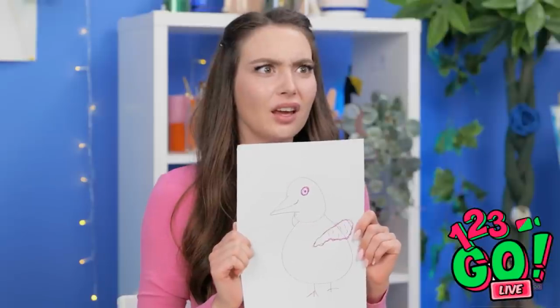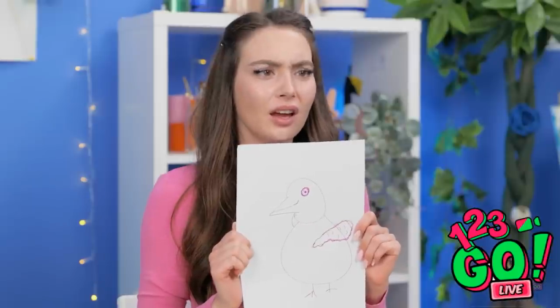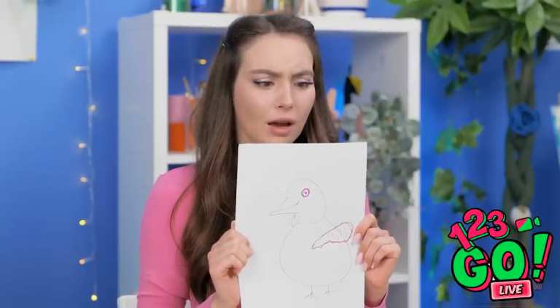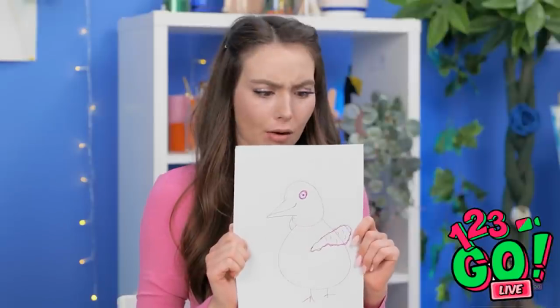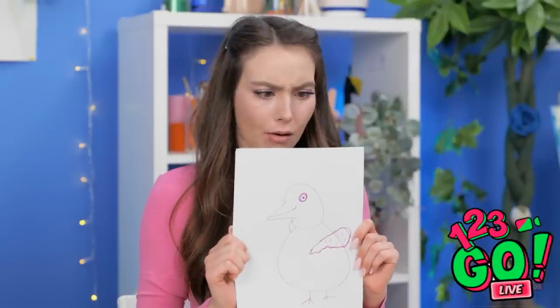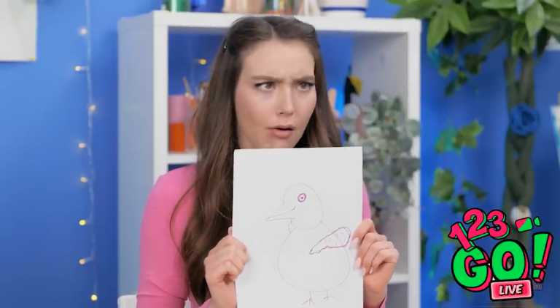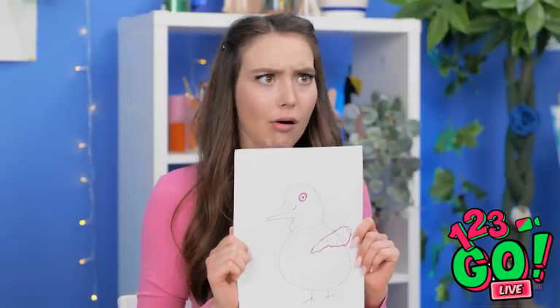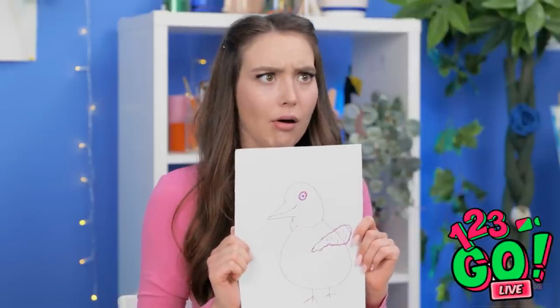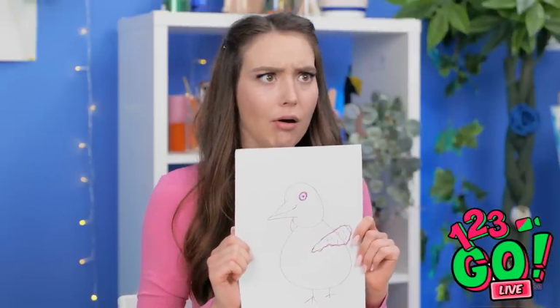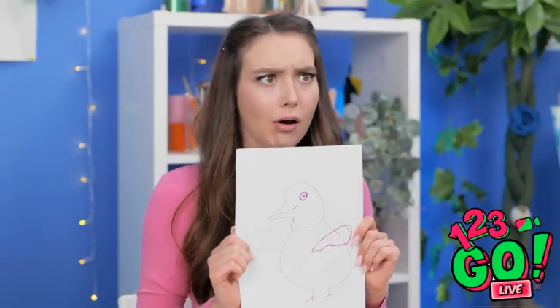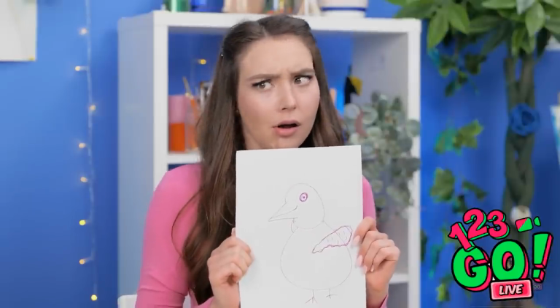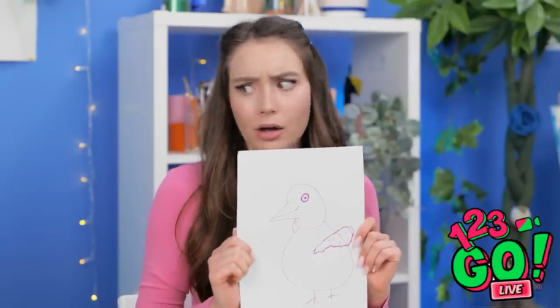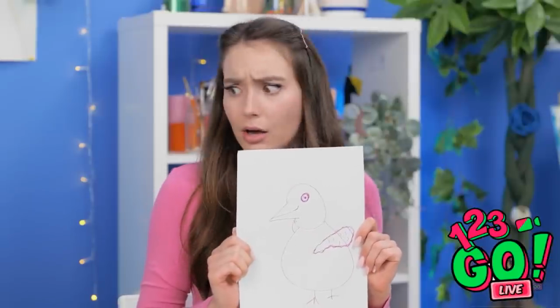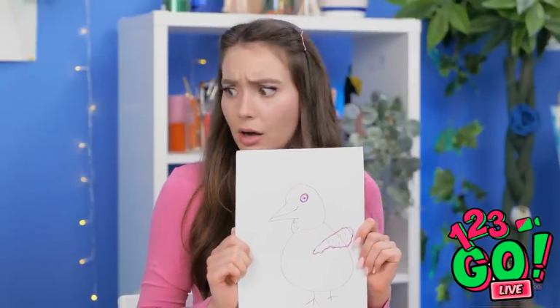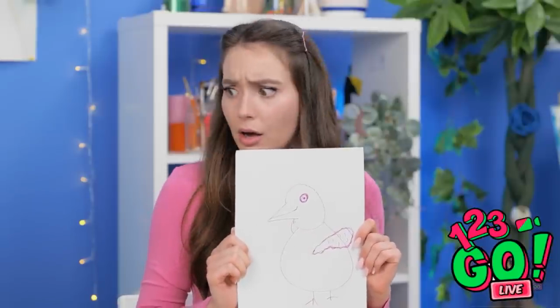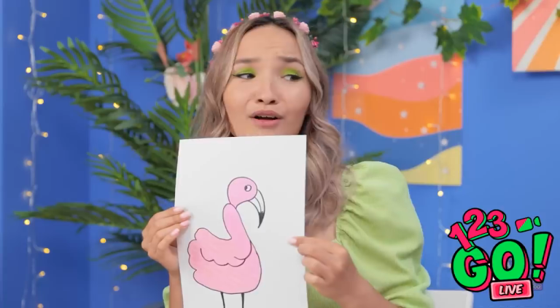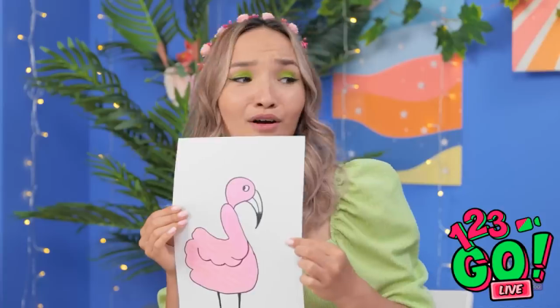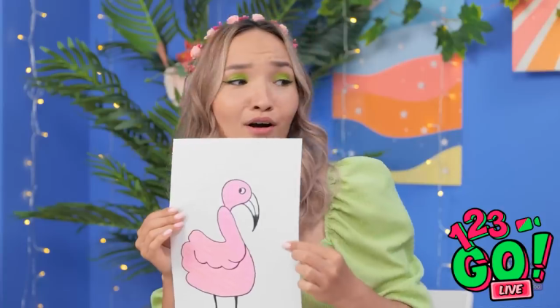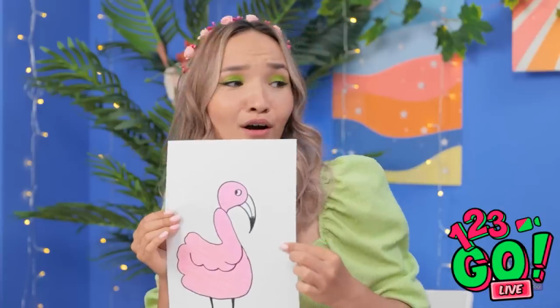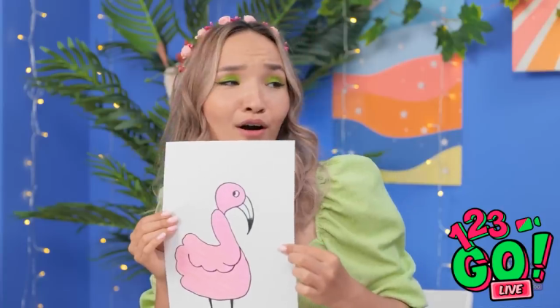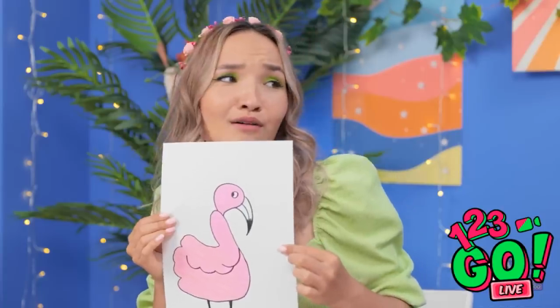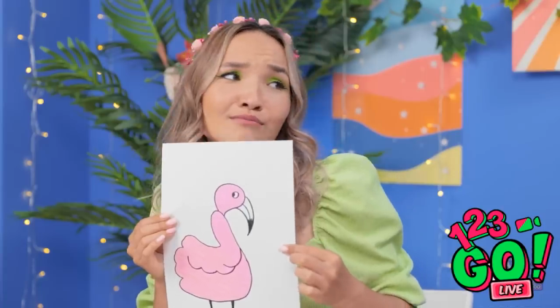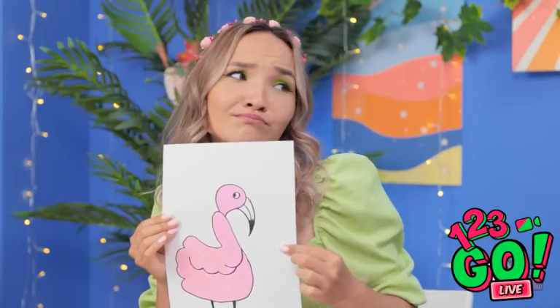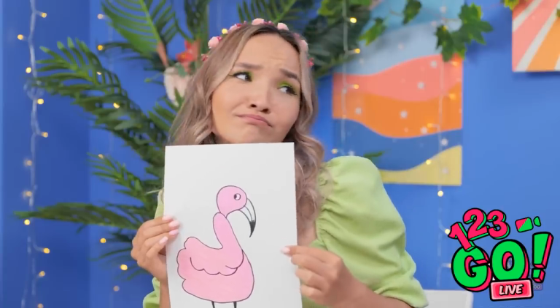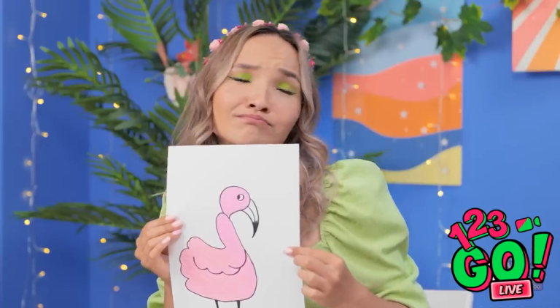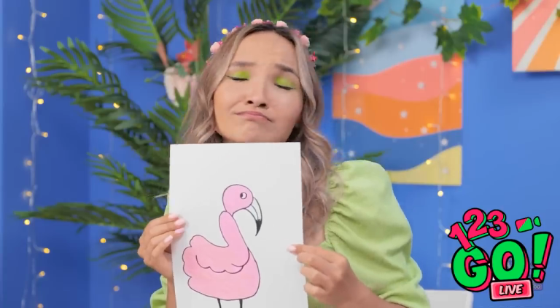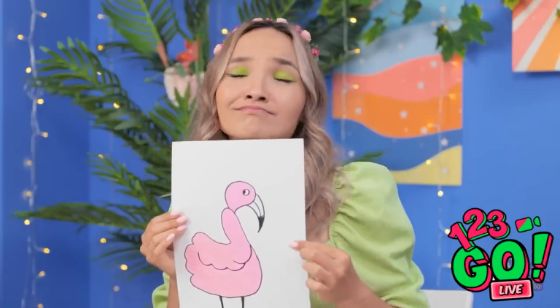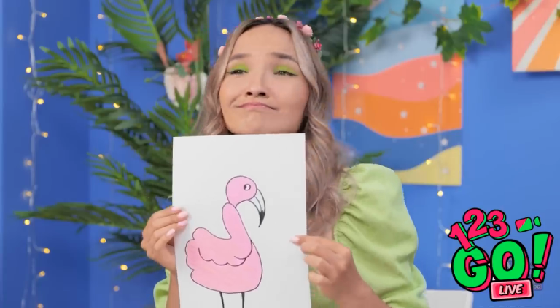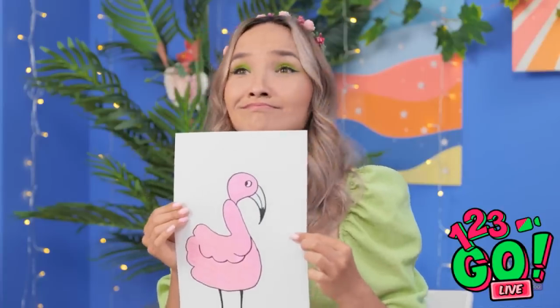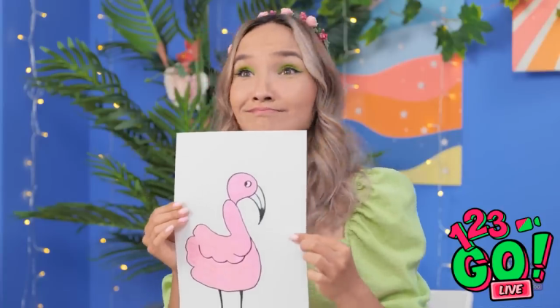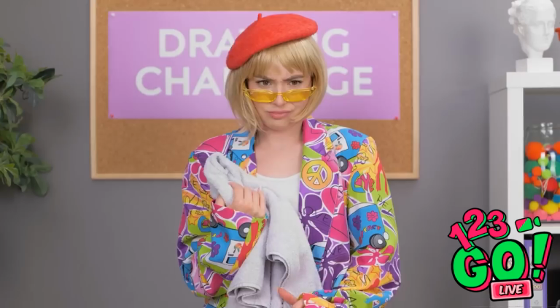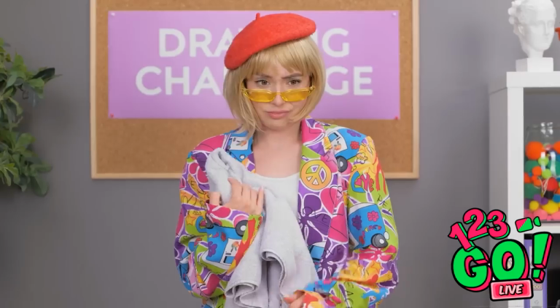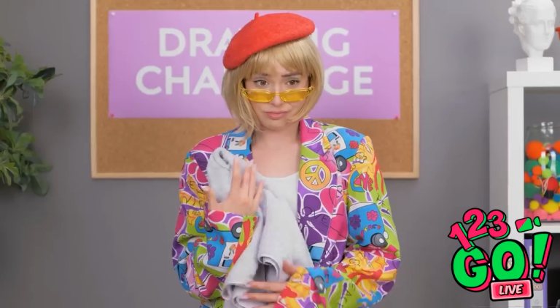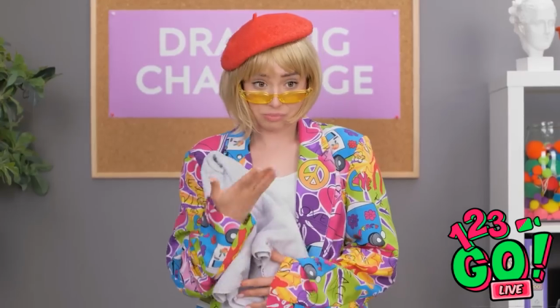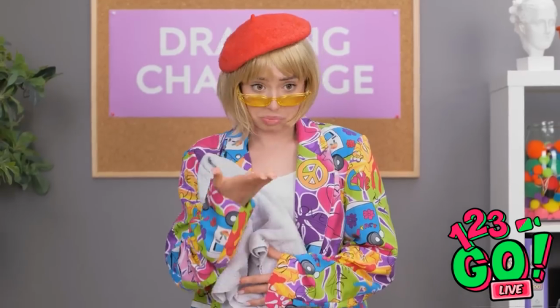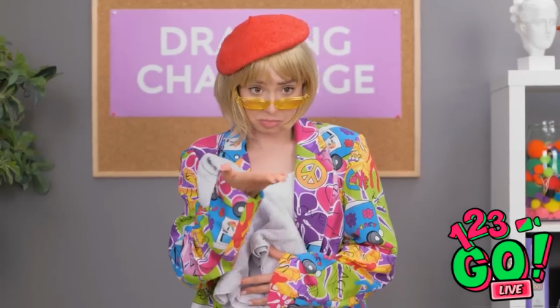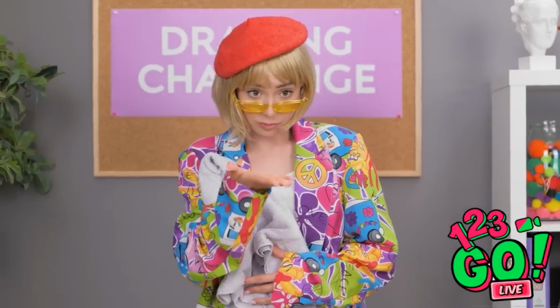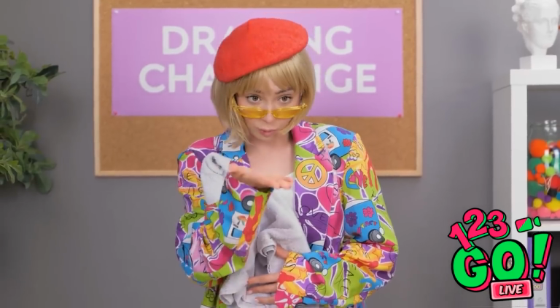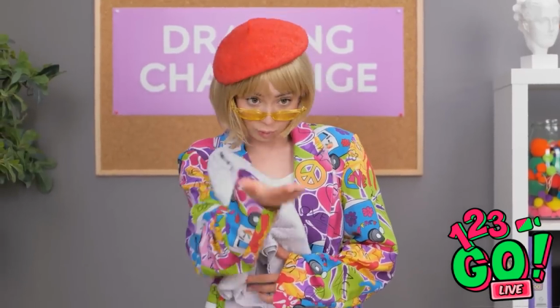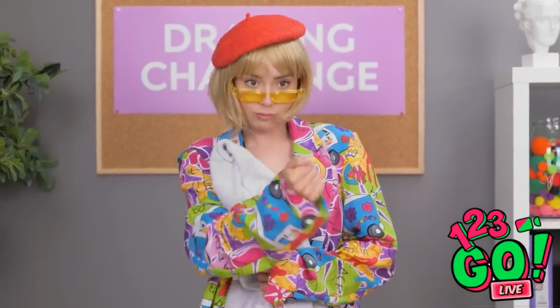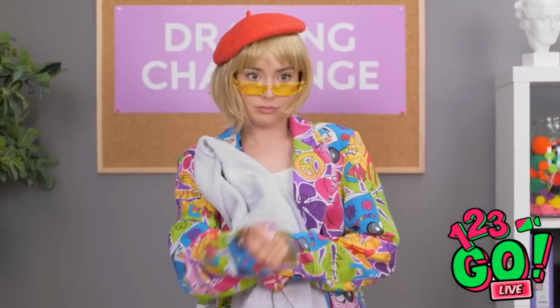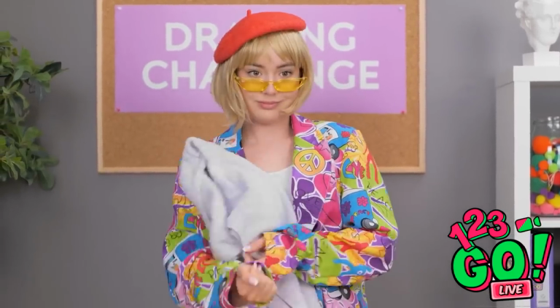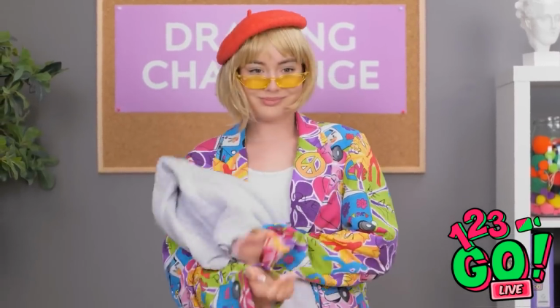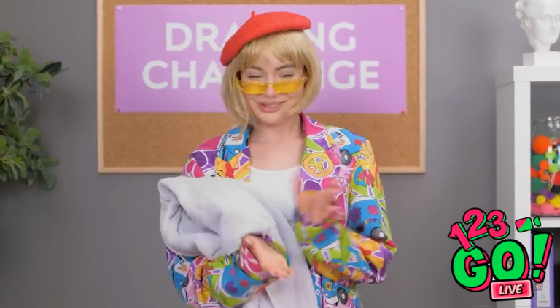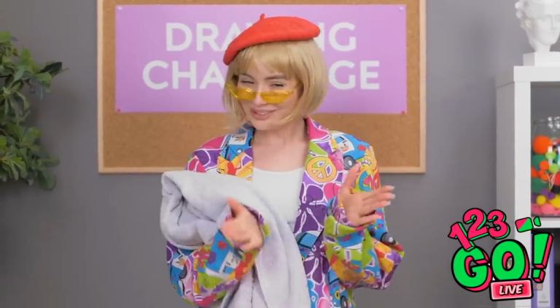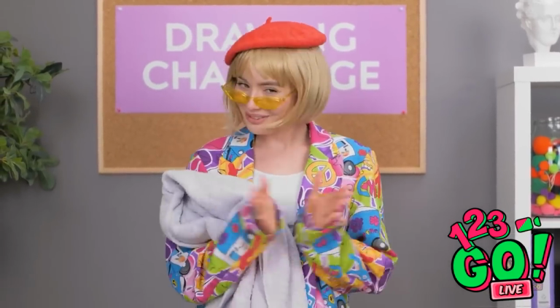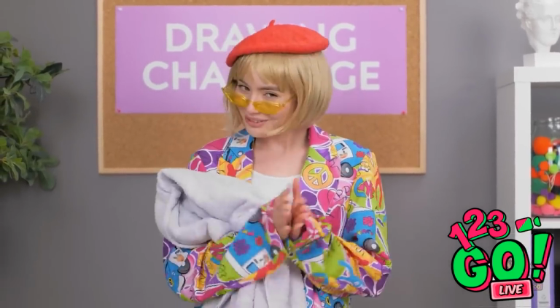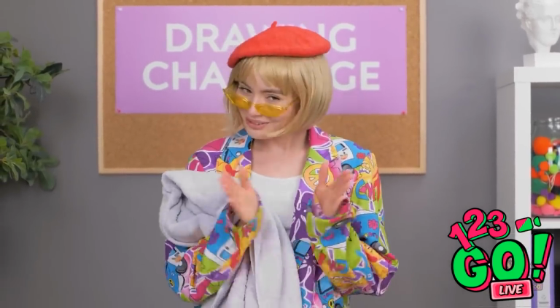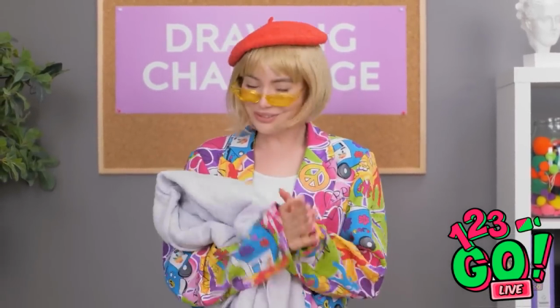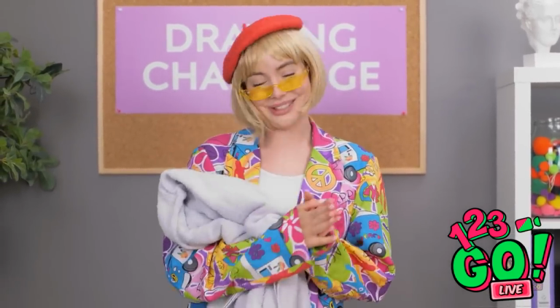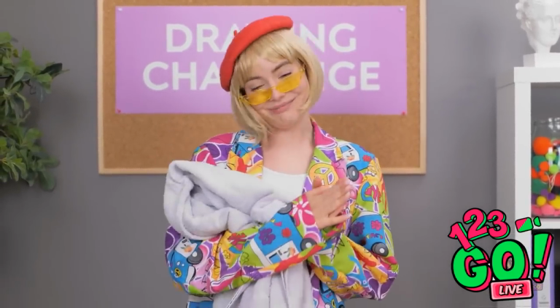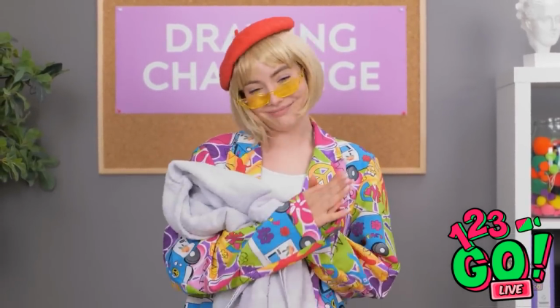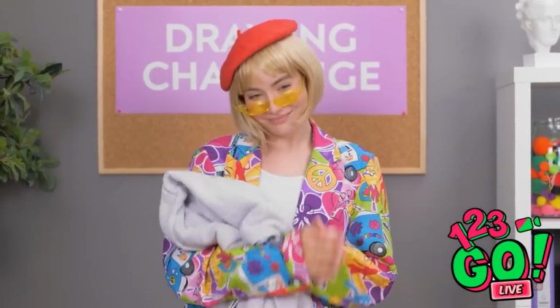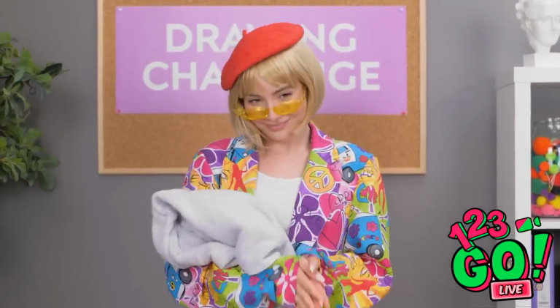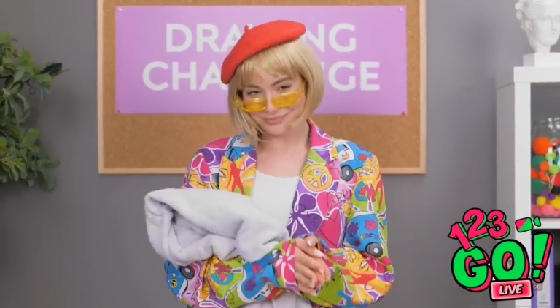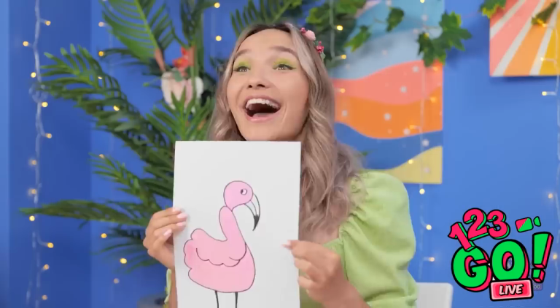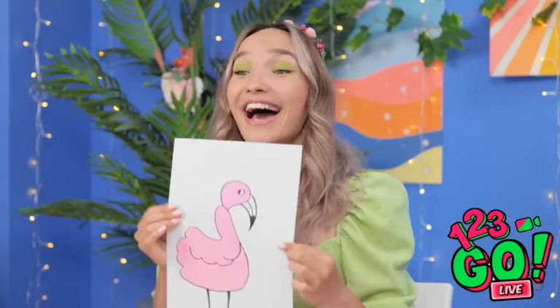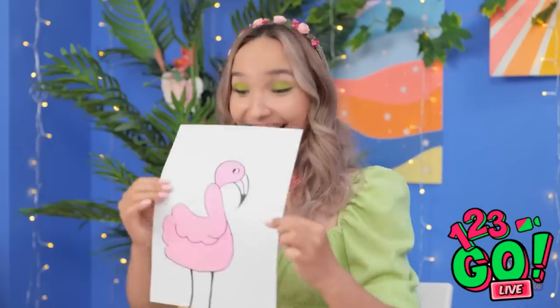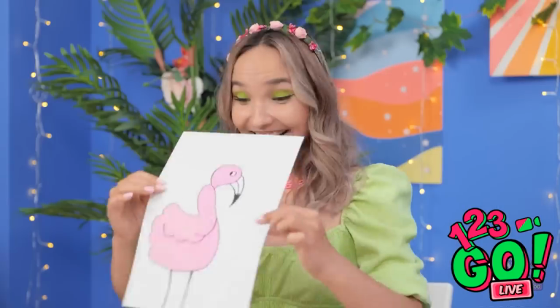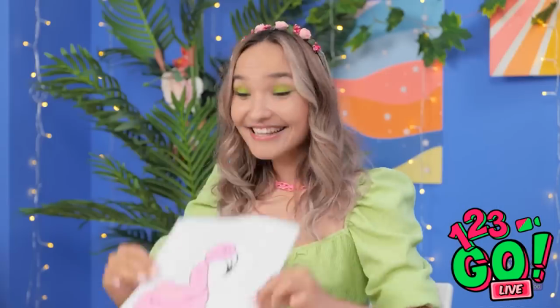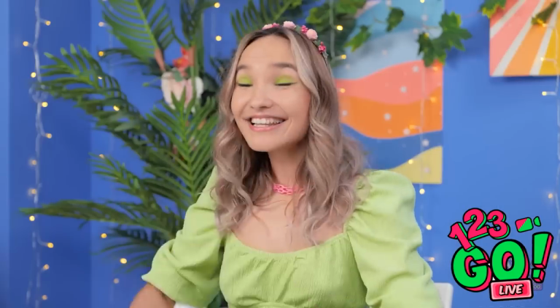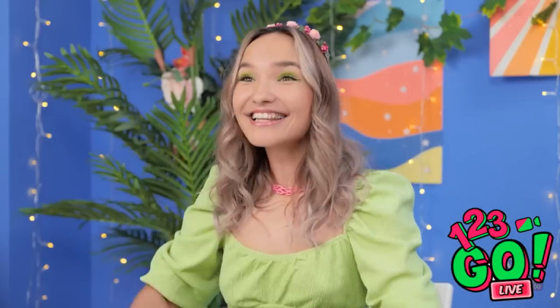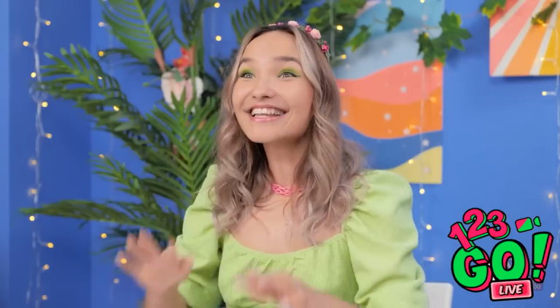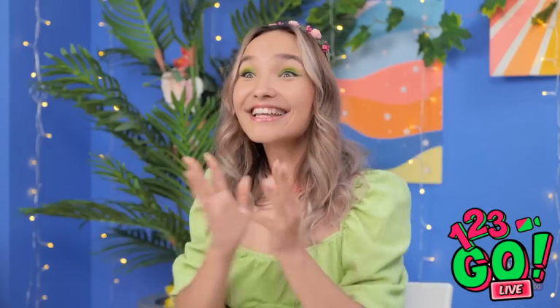What is that — some sort of weird chicken? I have to agree with her. Yours looks very nice, though. You win the flamingo challenge. Congrats!